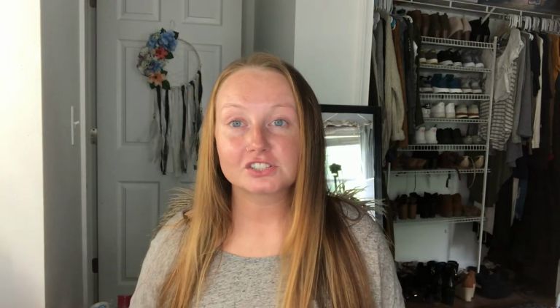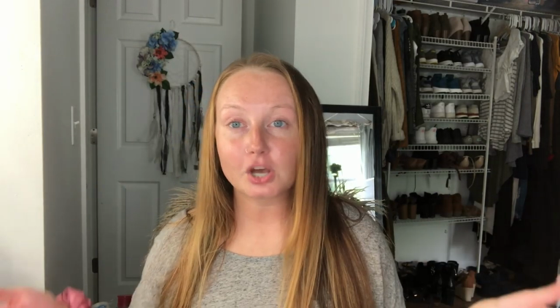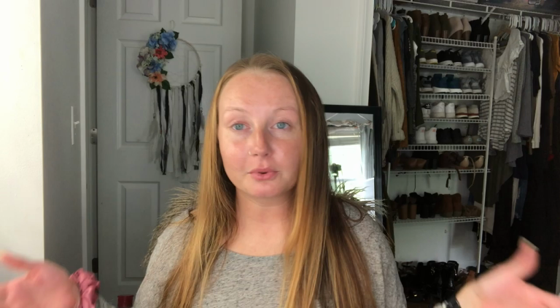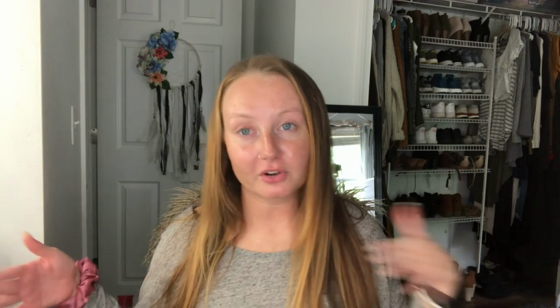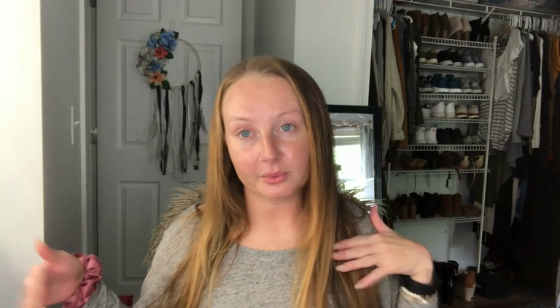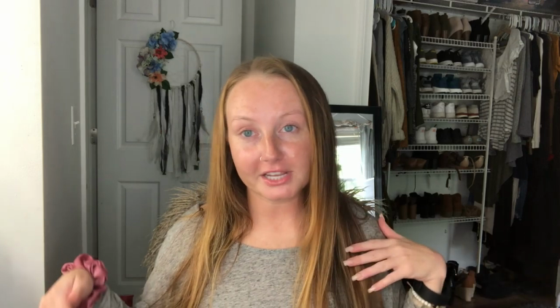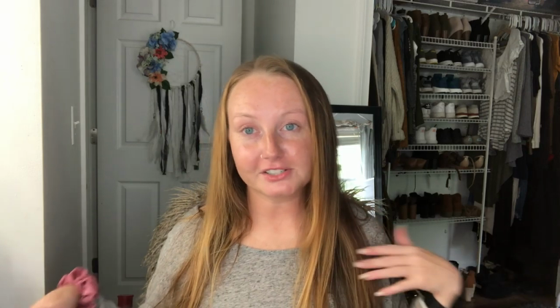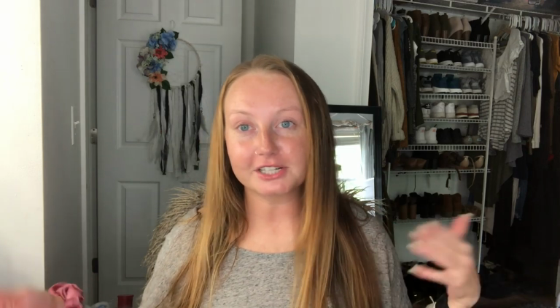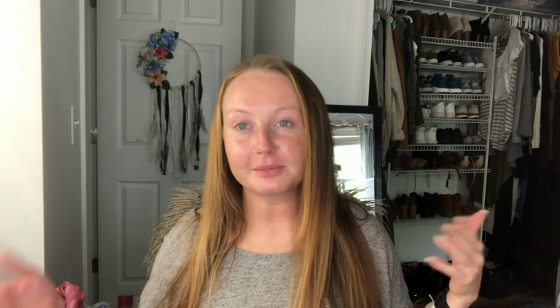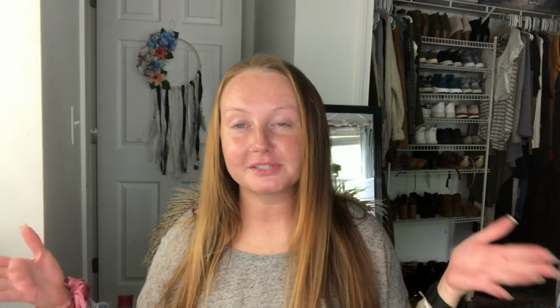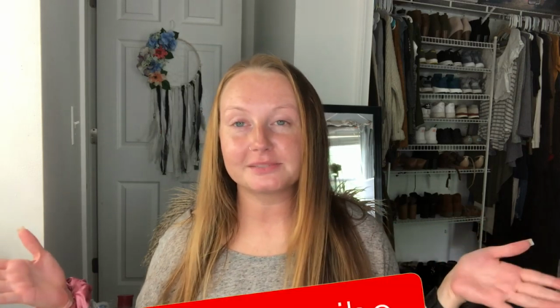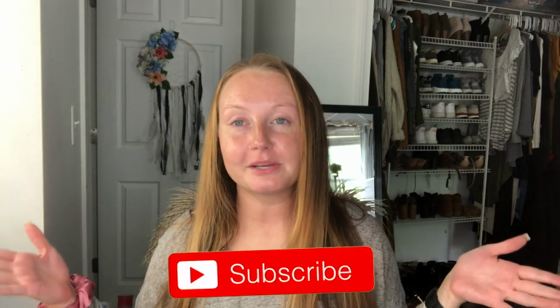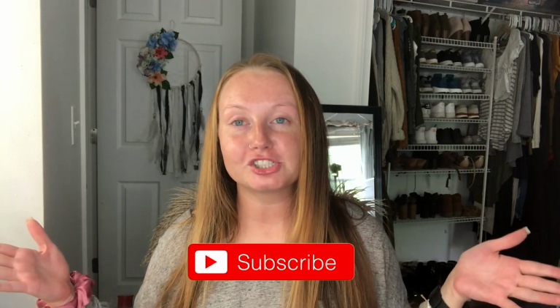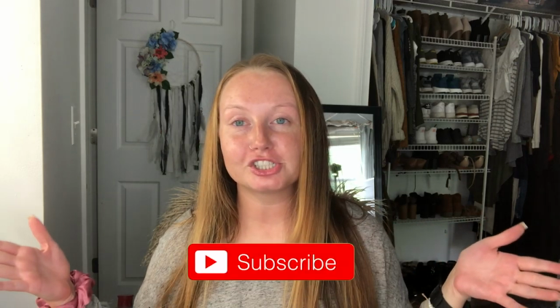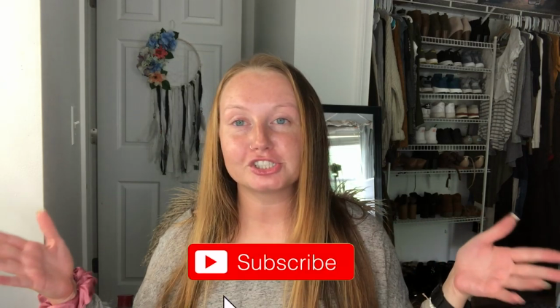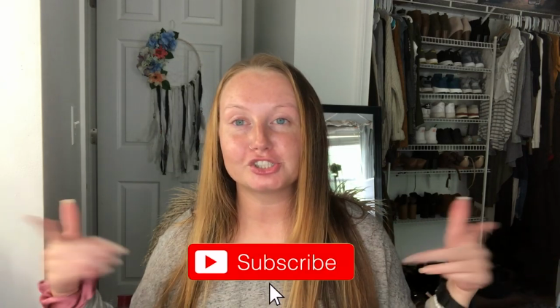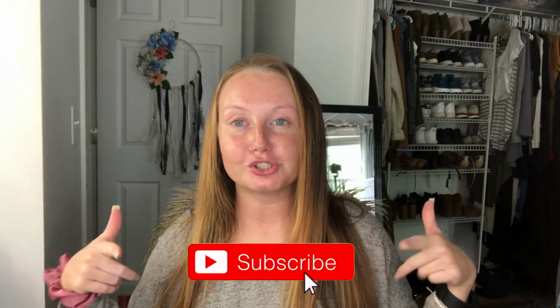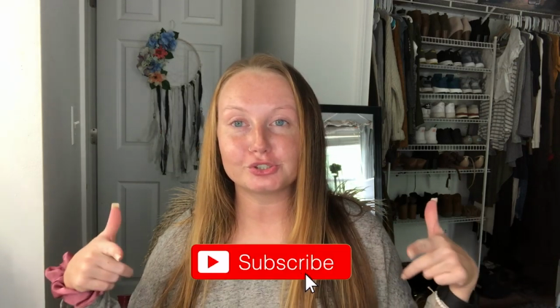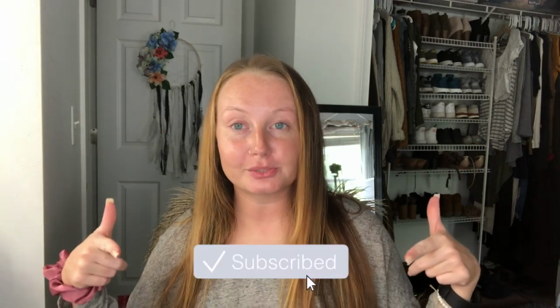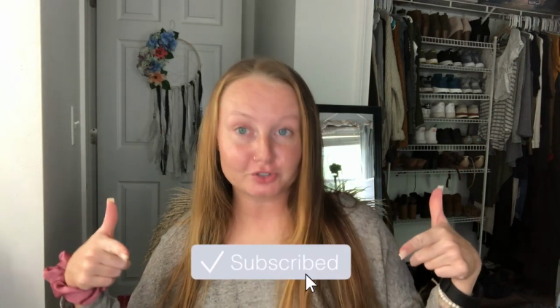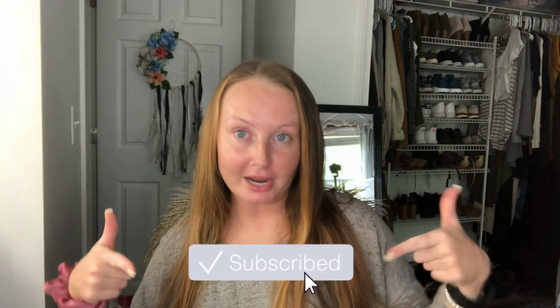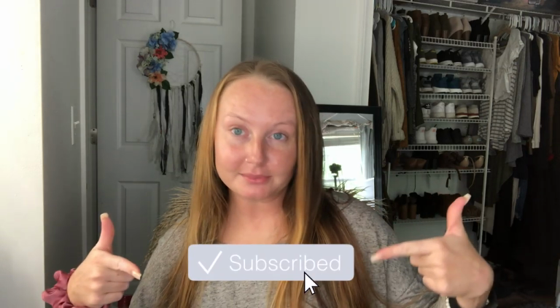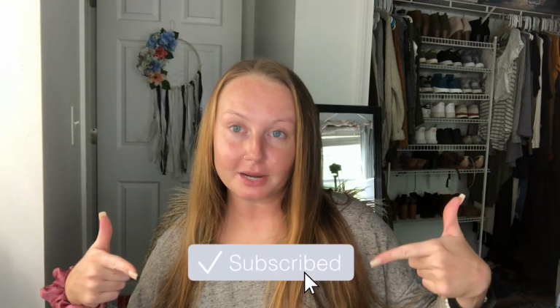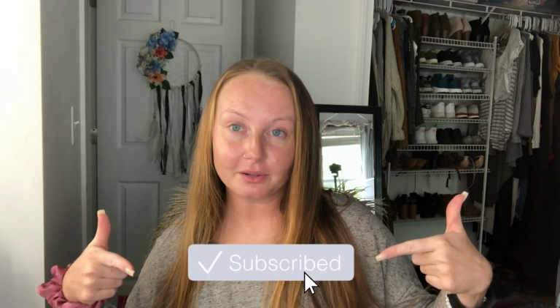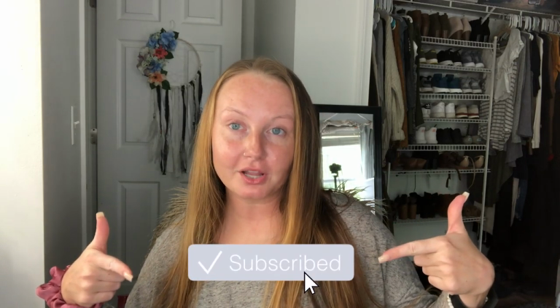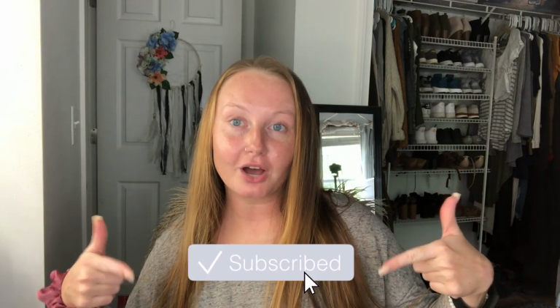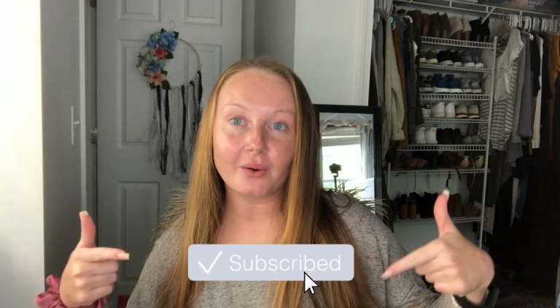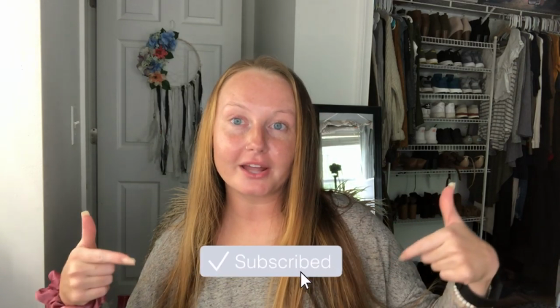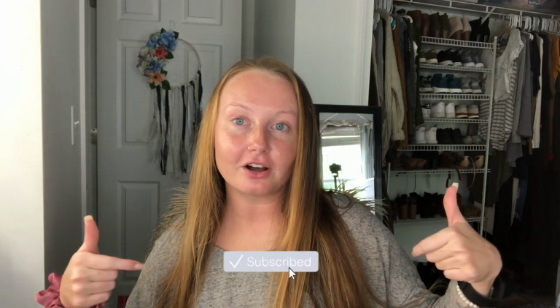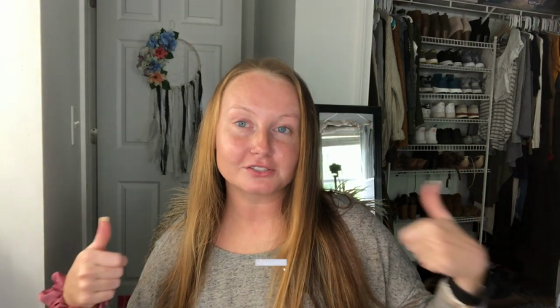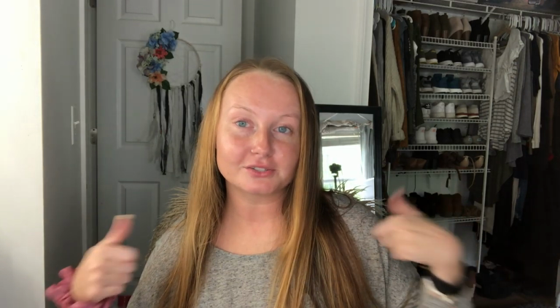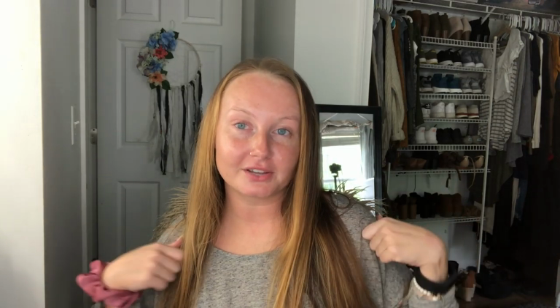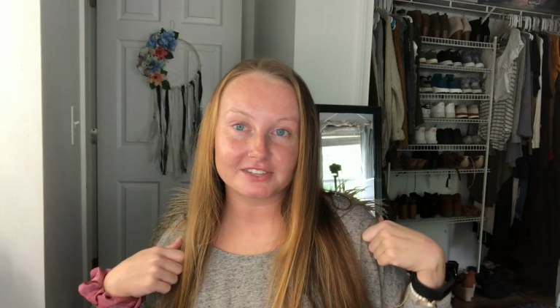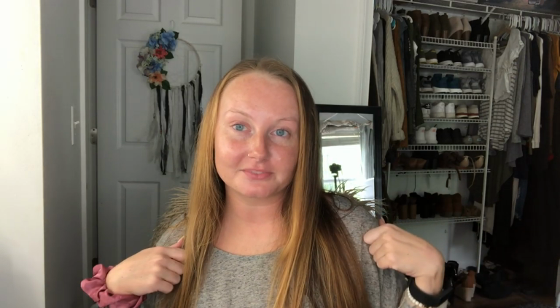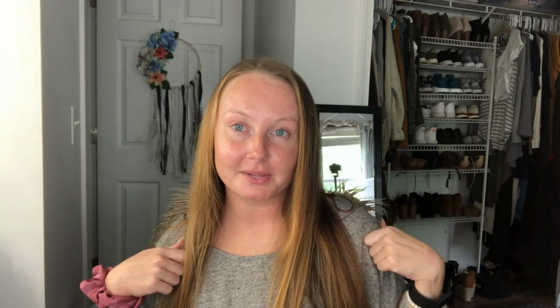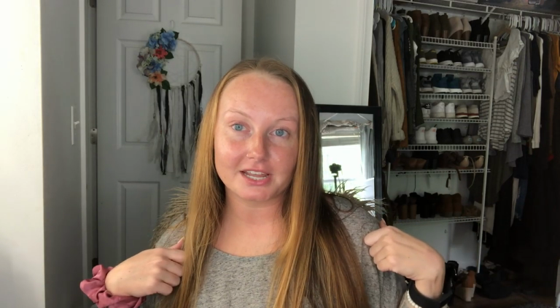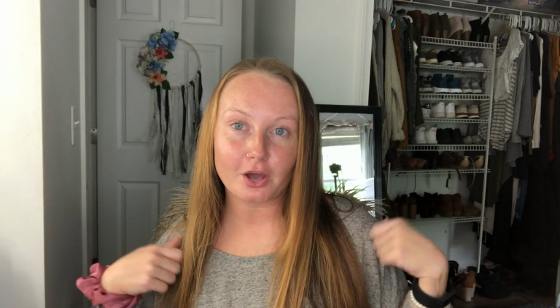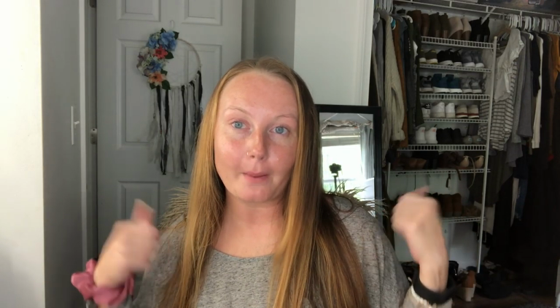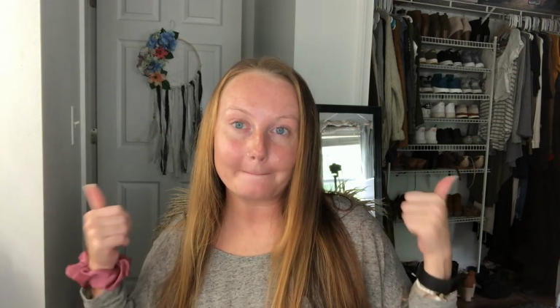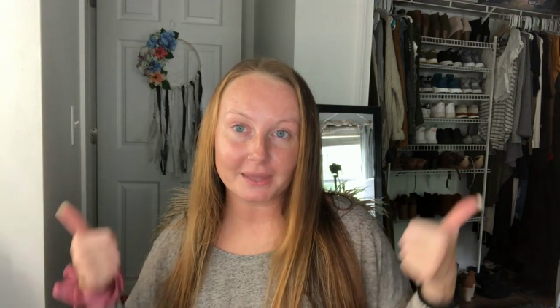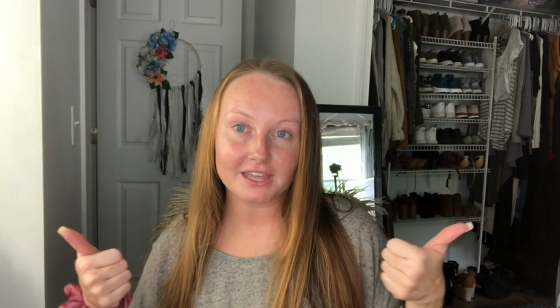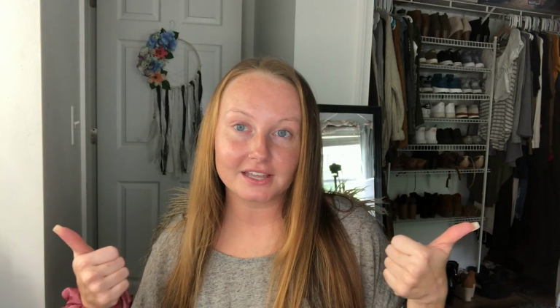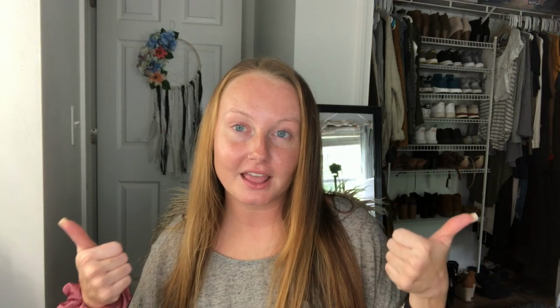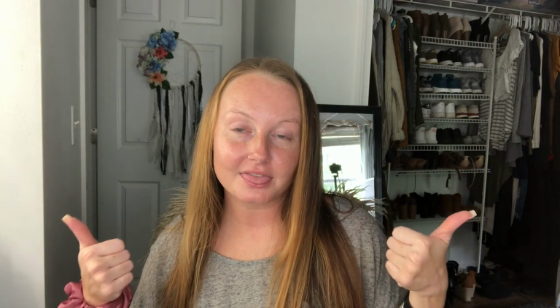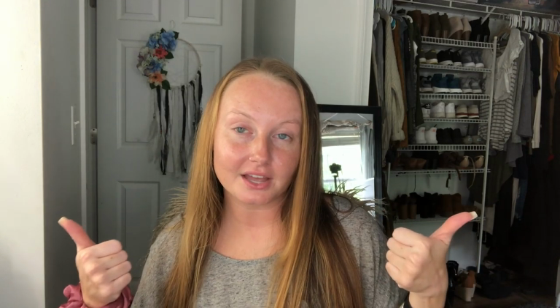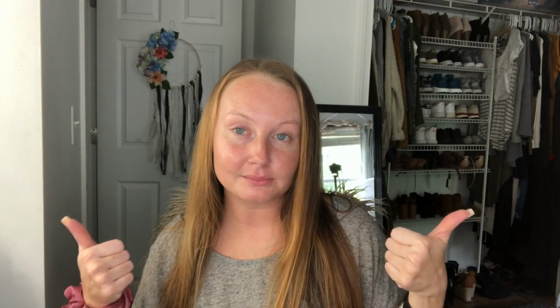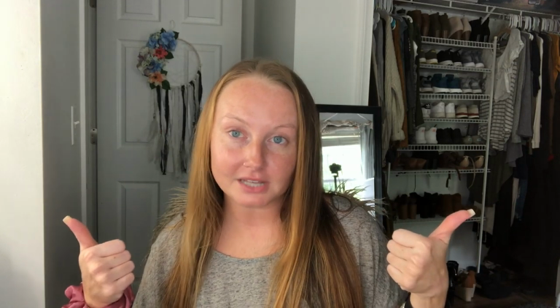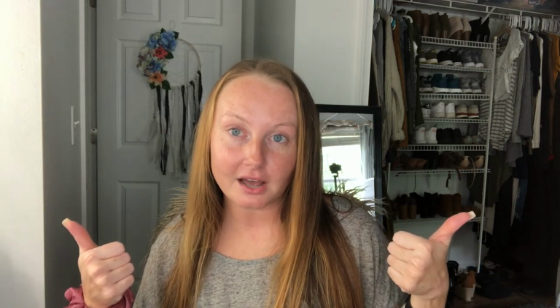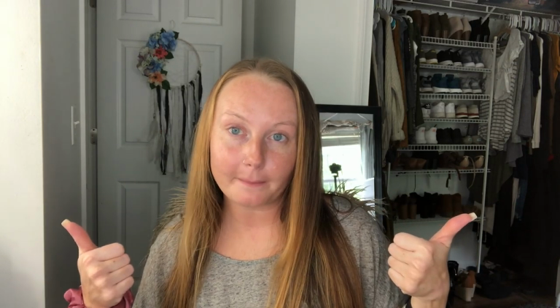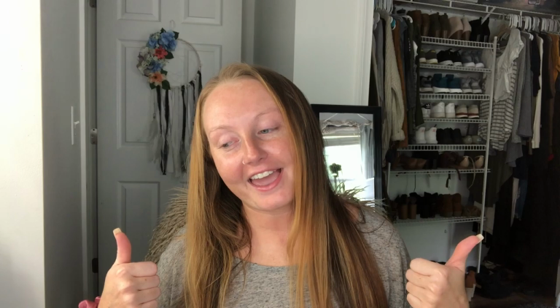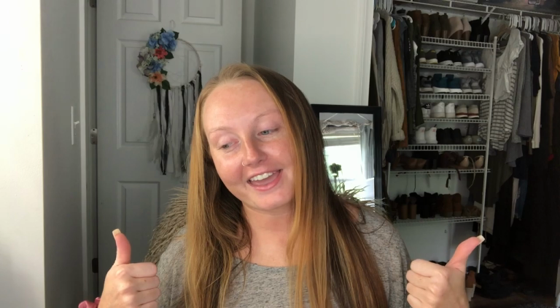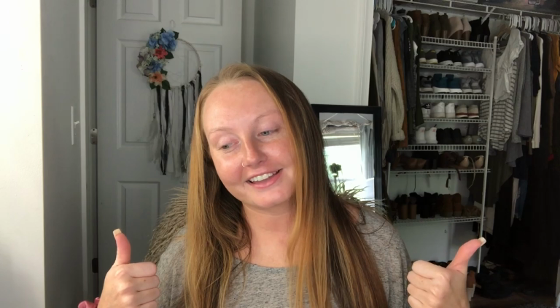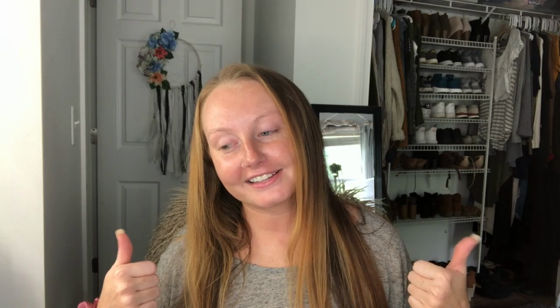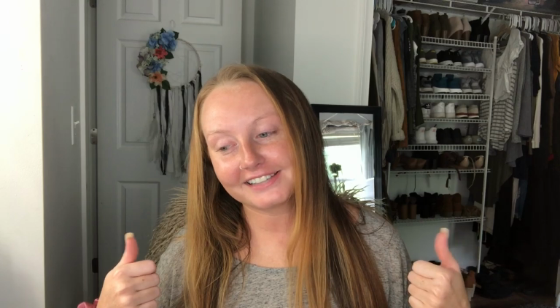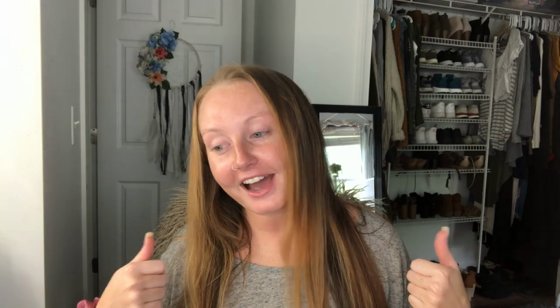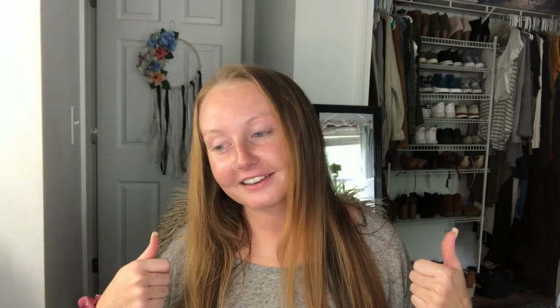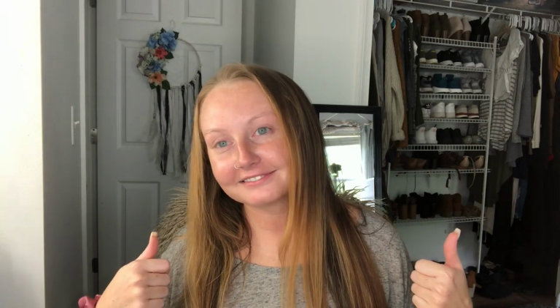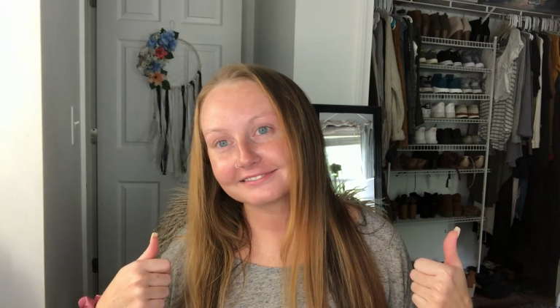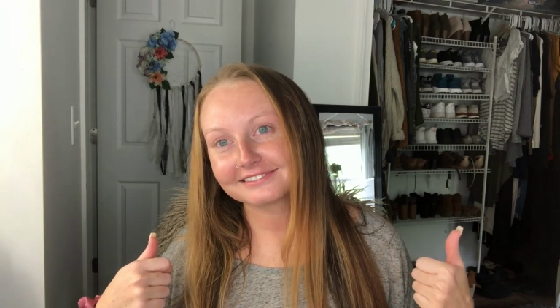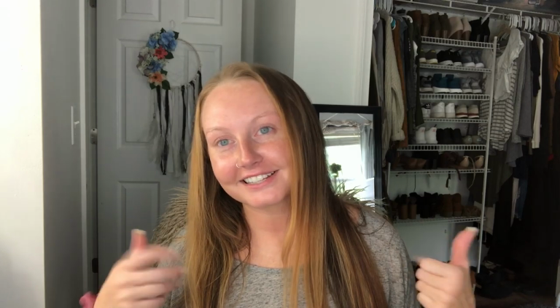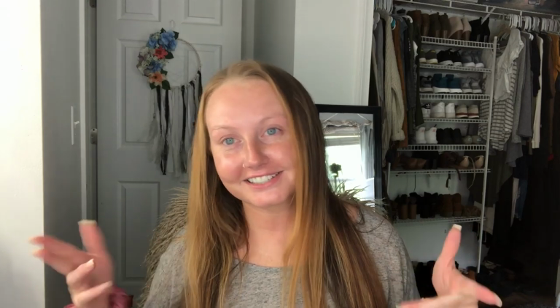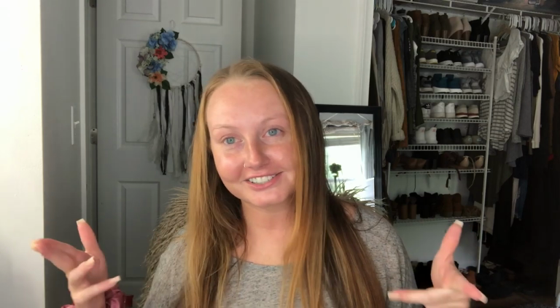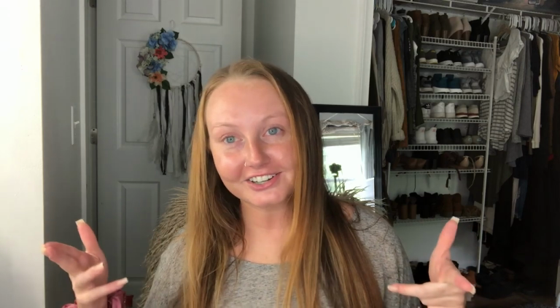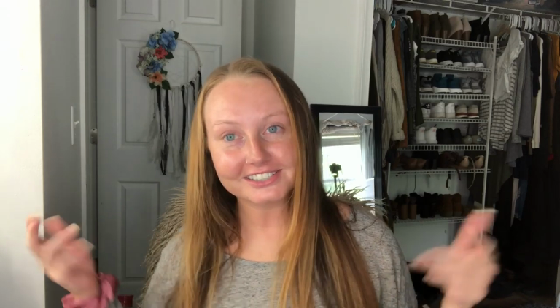Before we get started, please make sure to subscribe down below and also give this video a big thumbs up. And yeah, let's get started.